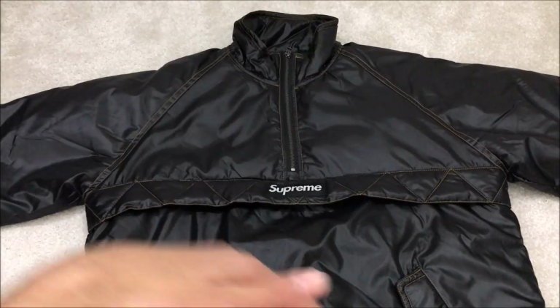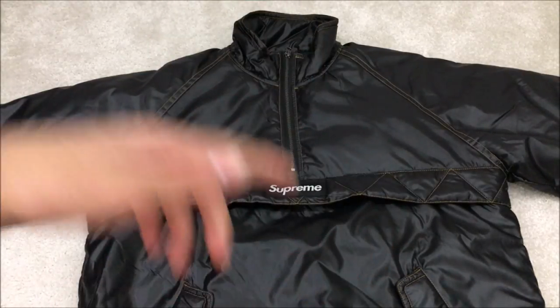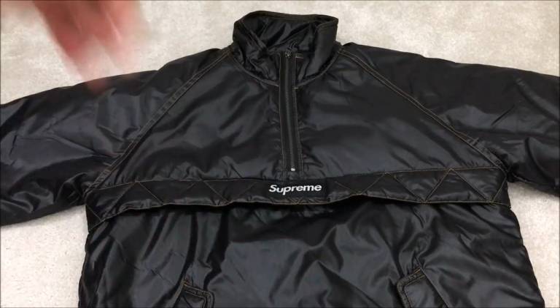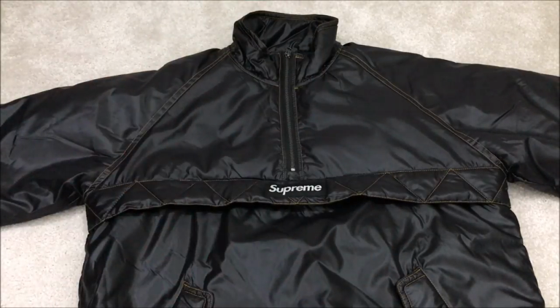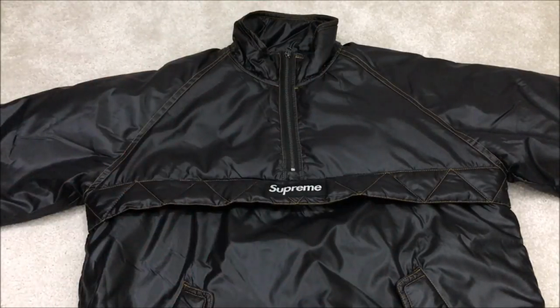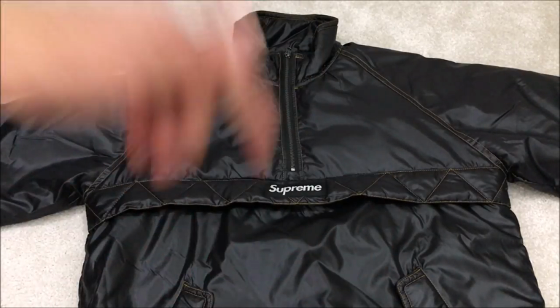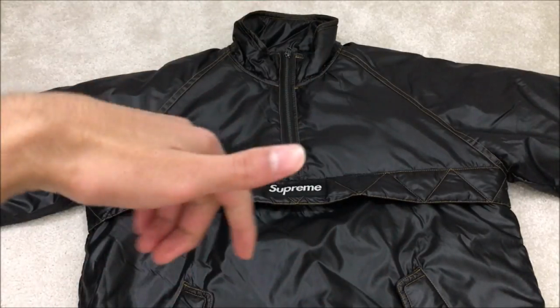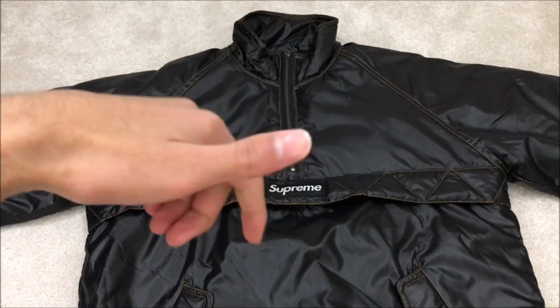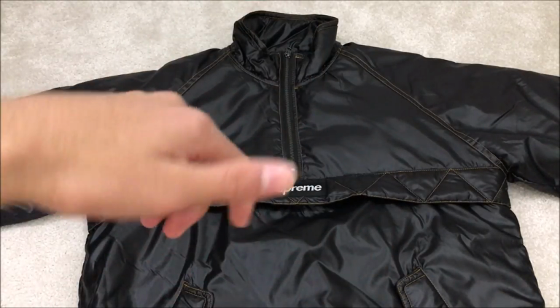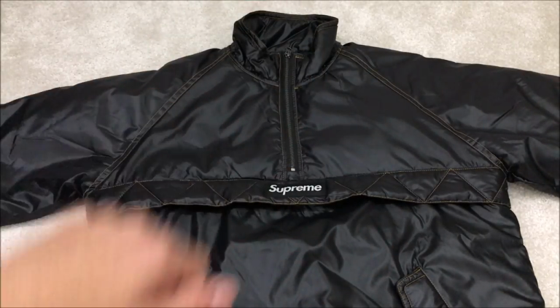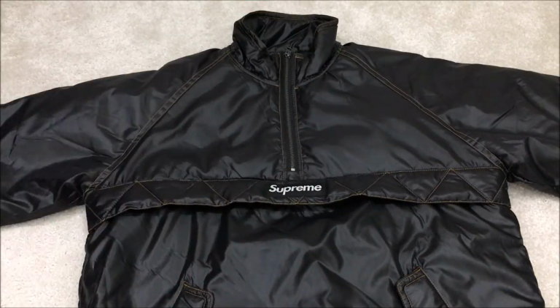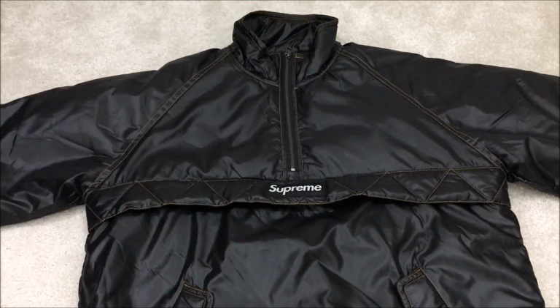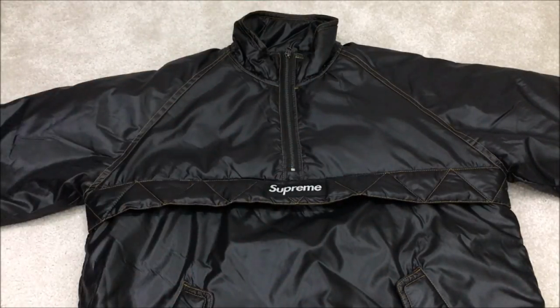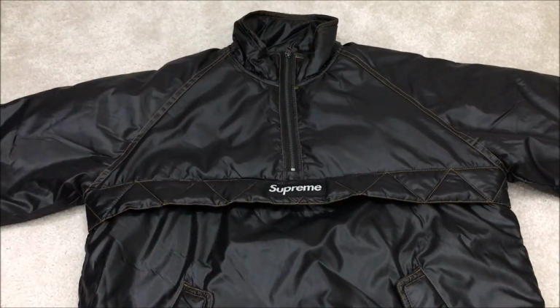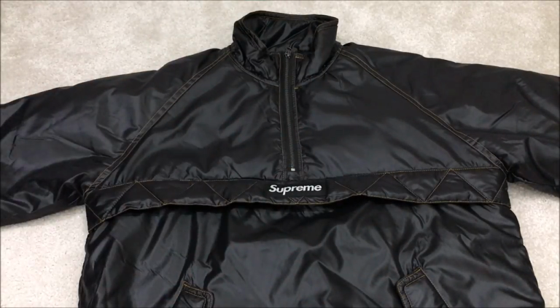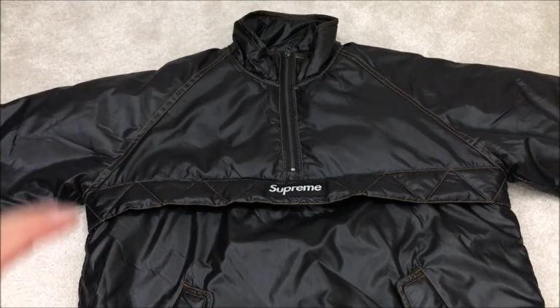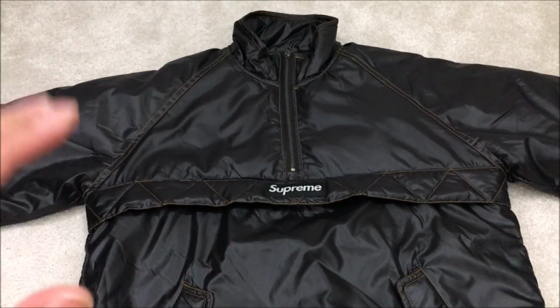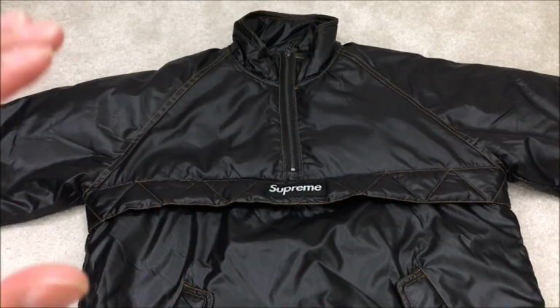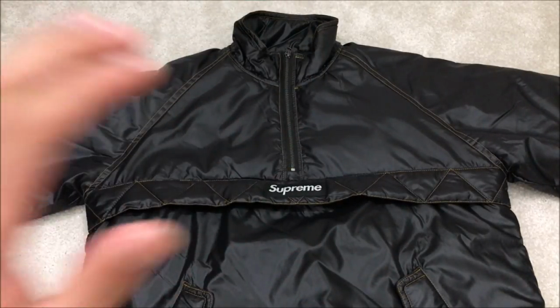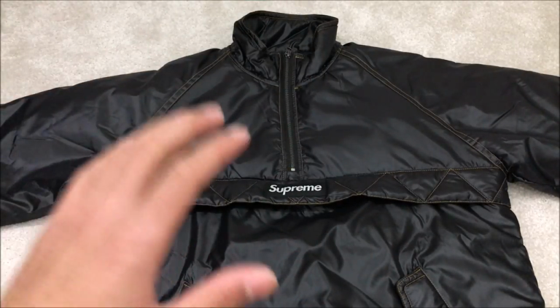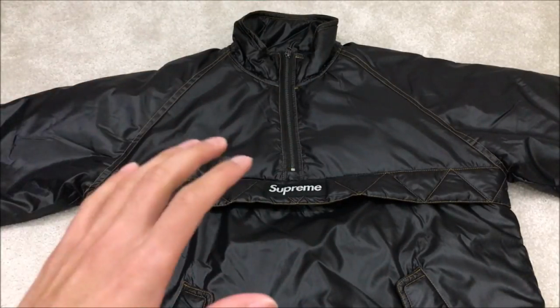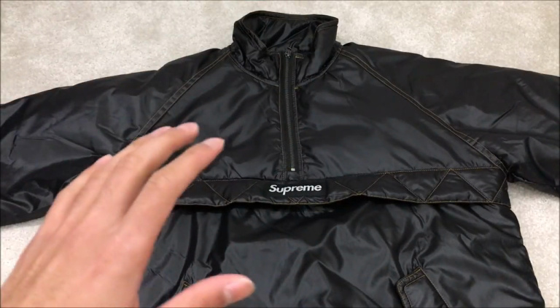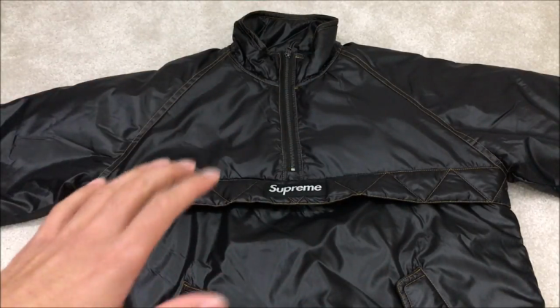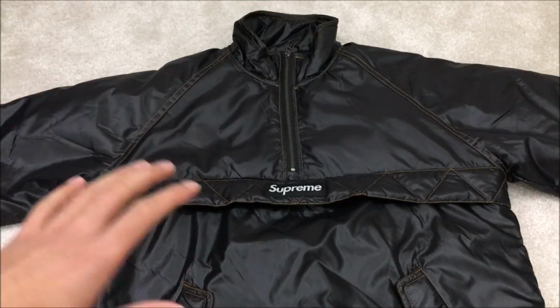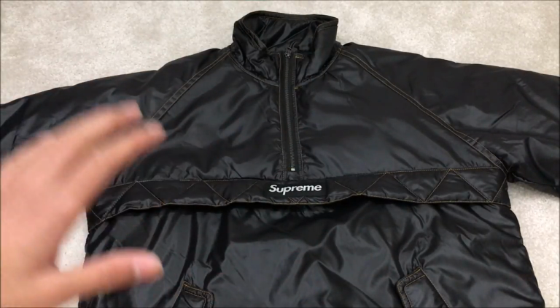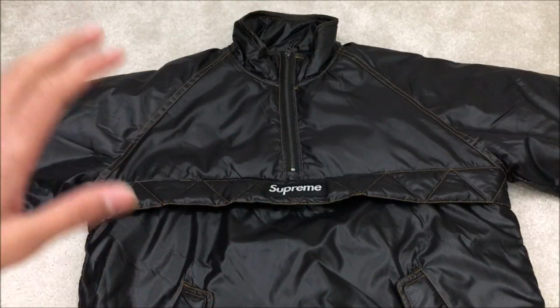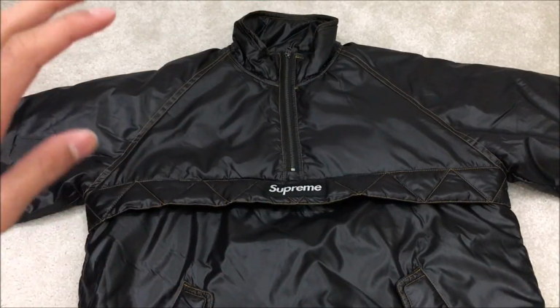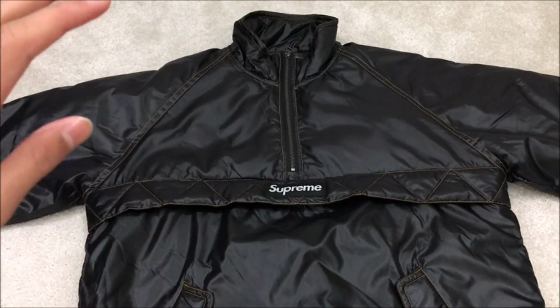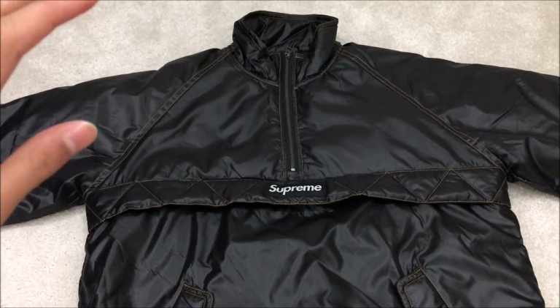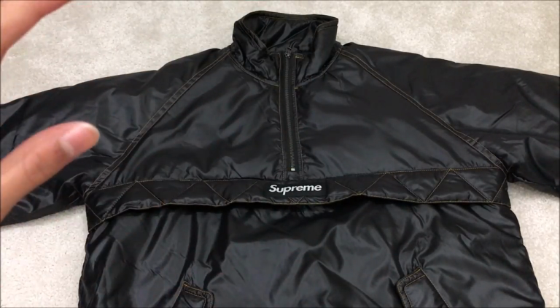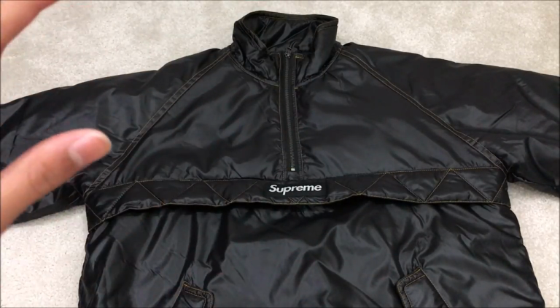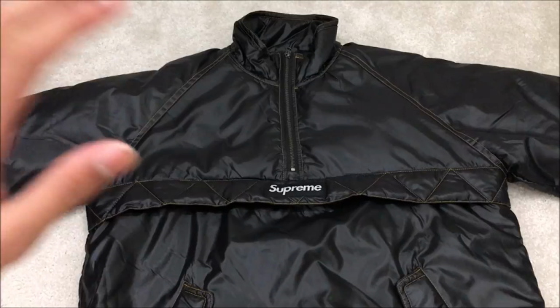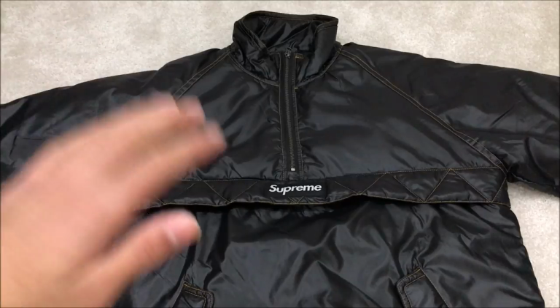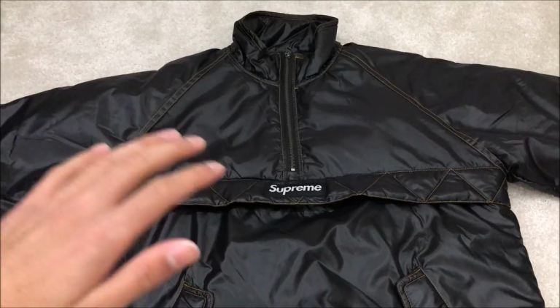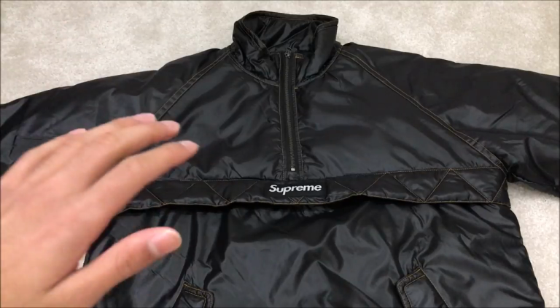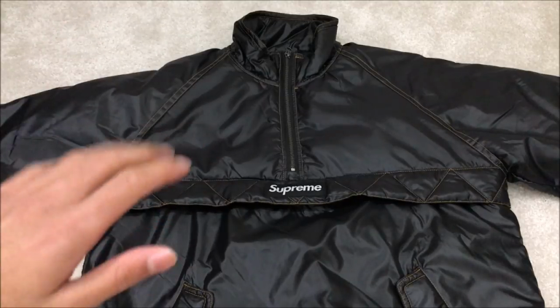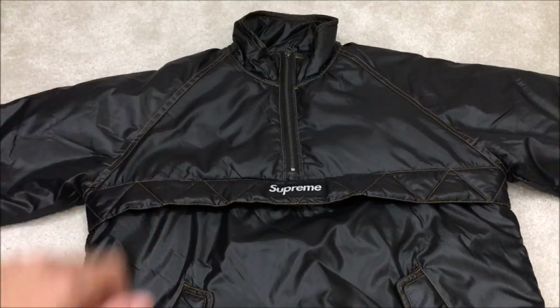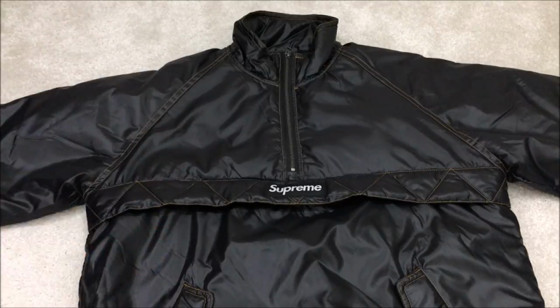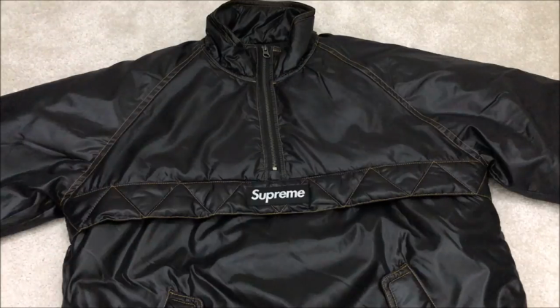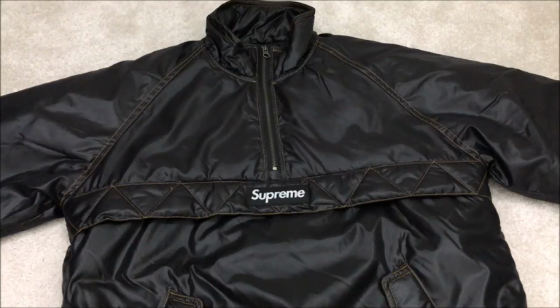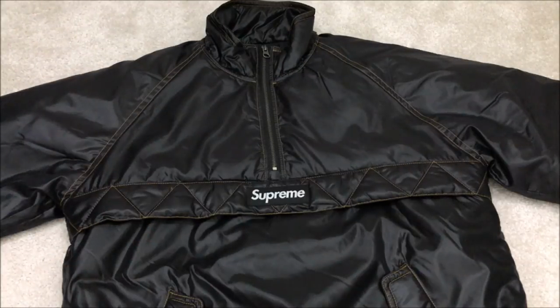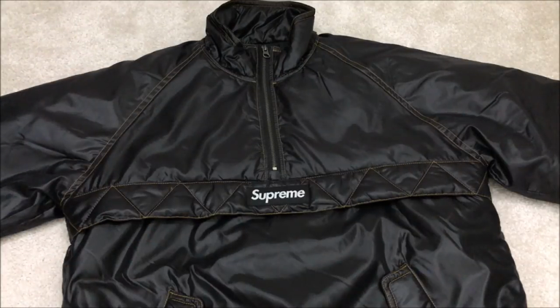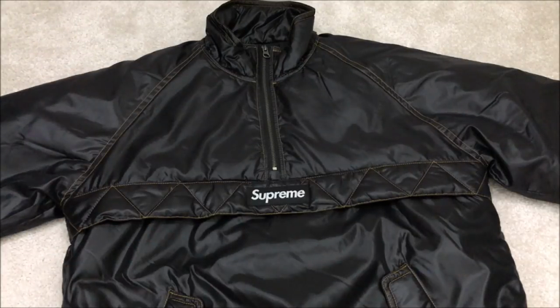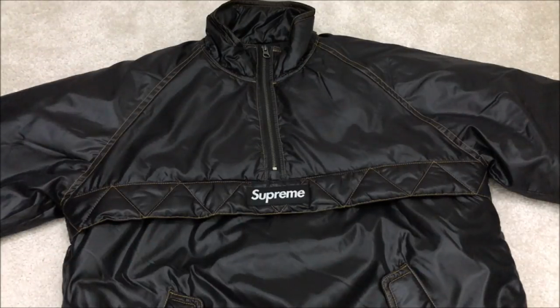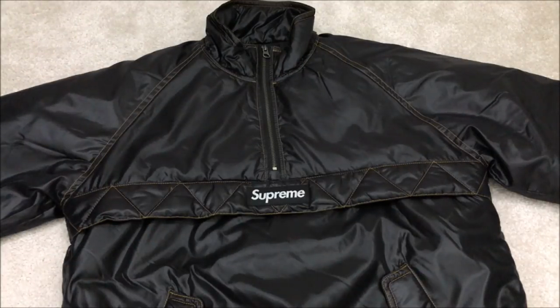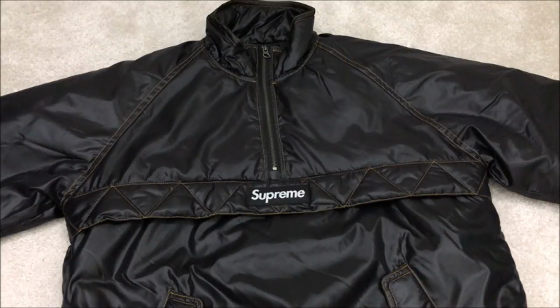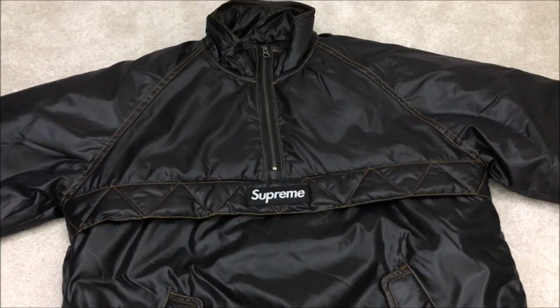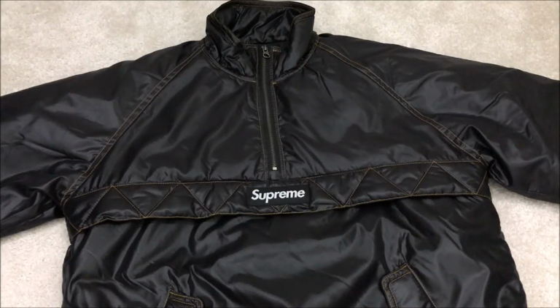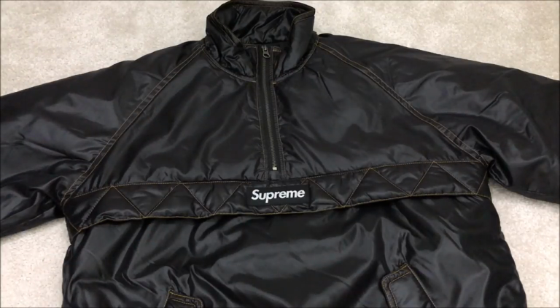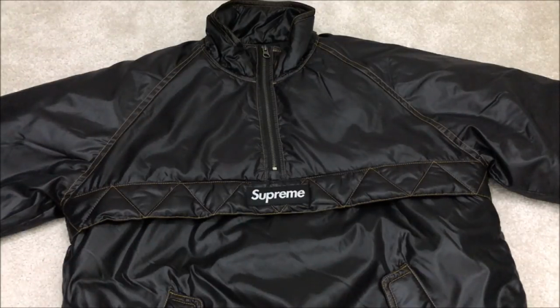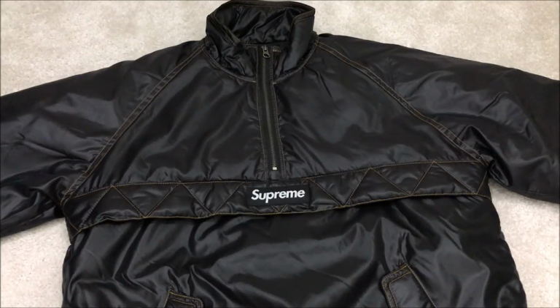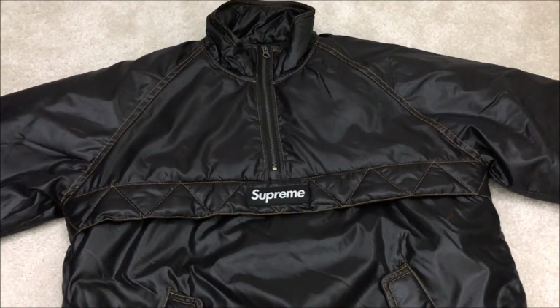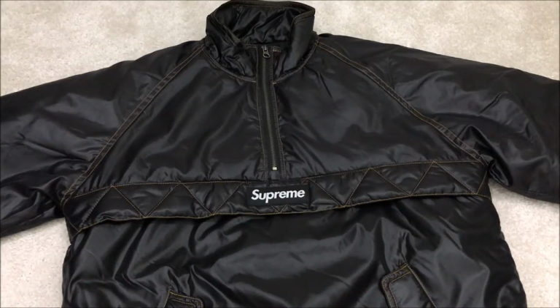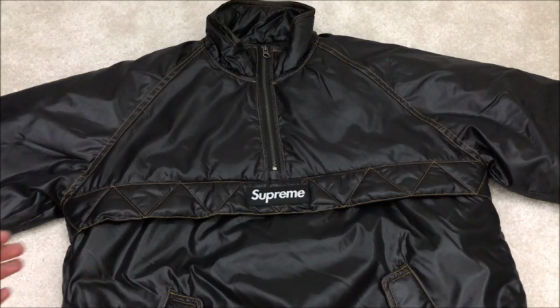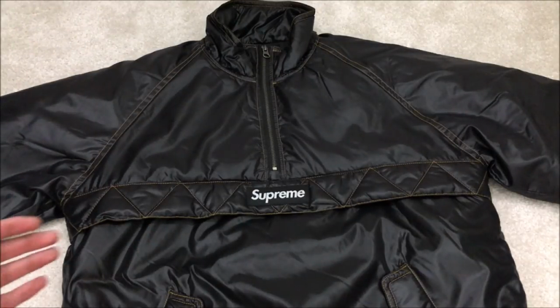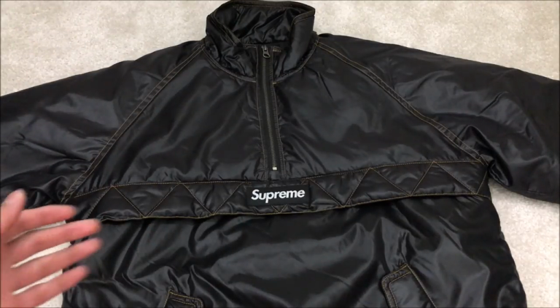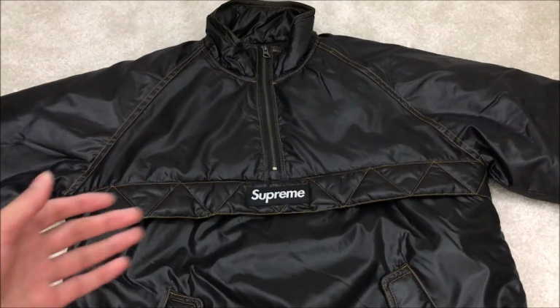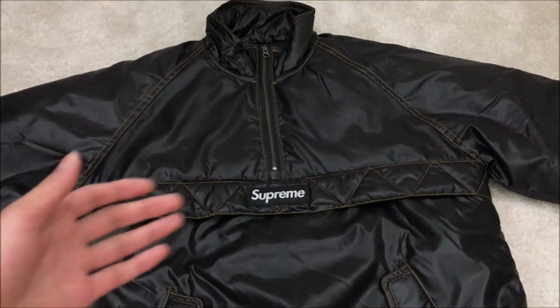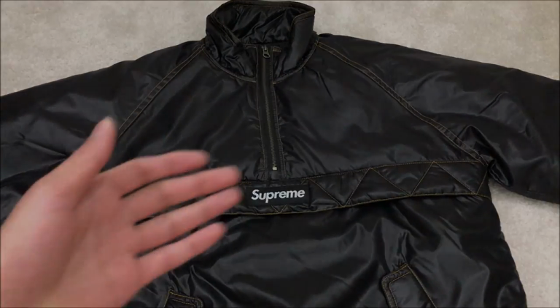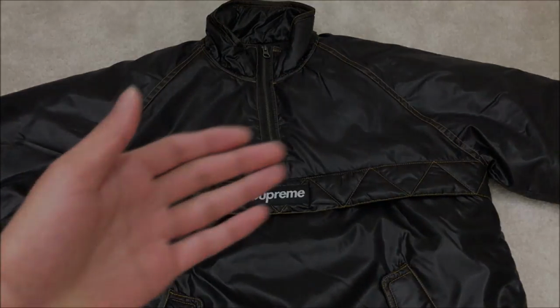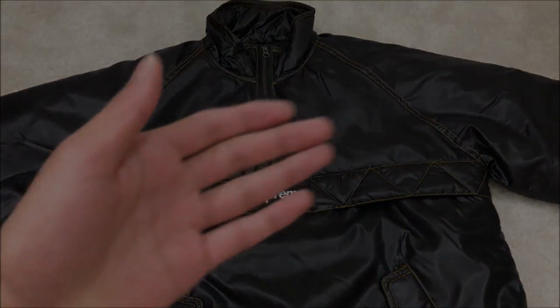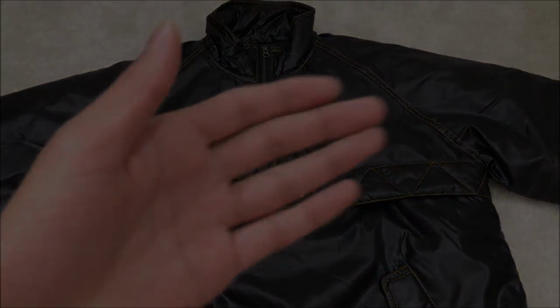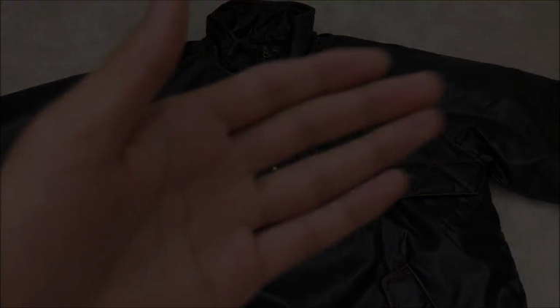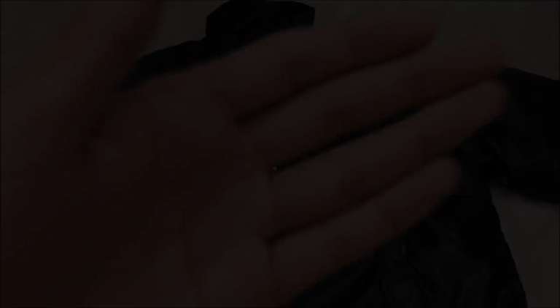Anyway guys, I hope you enjoyed the video. If you did, be sure to like the video, leave a comment below, let me know what you think of this jacket, and if you have any questions don't forget to subscribe for more. I'll see you later.